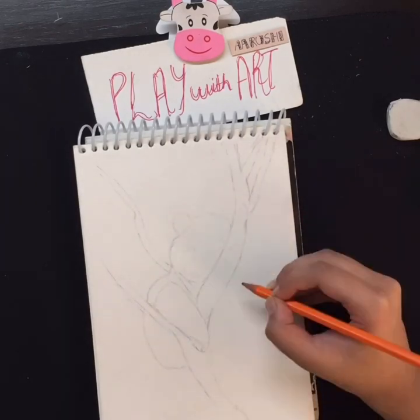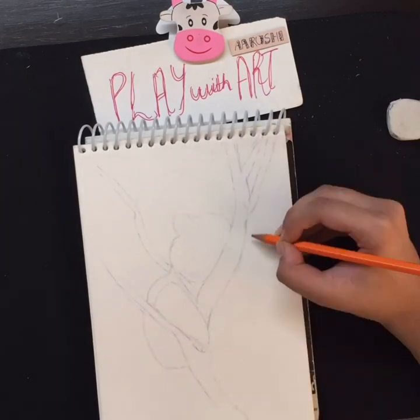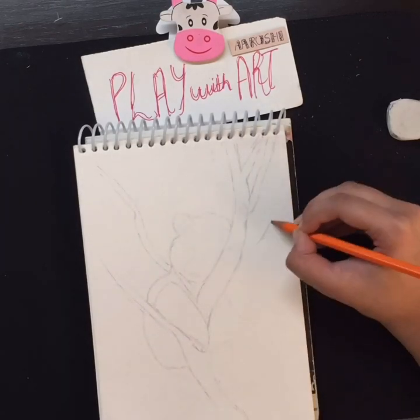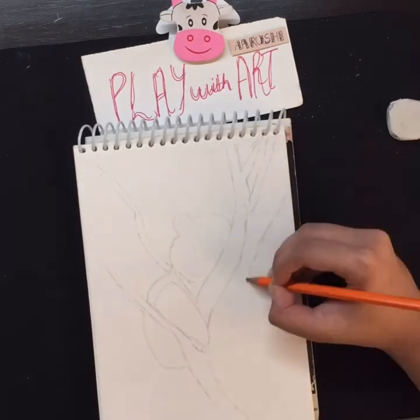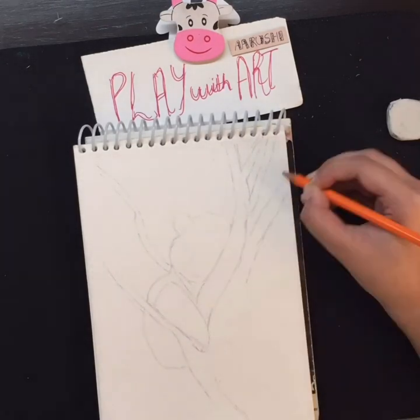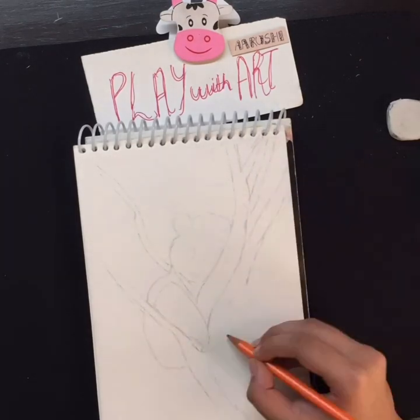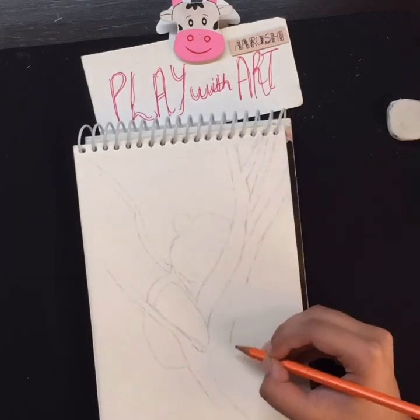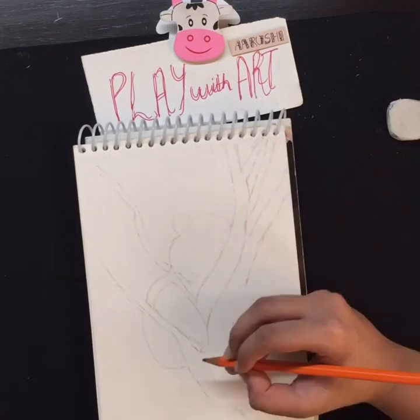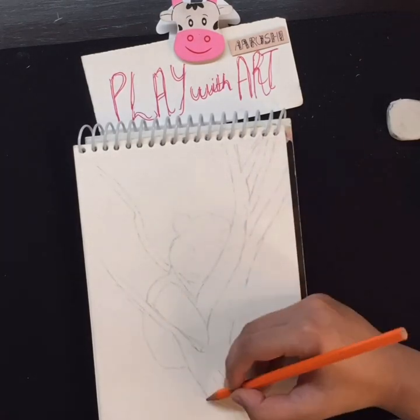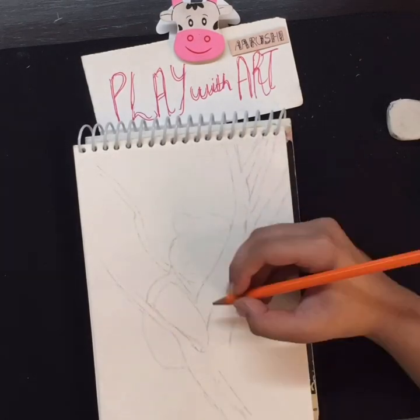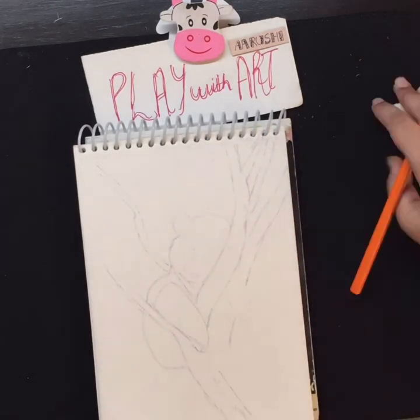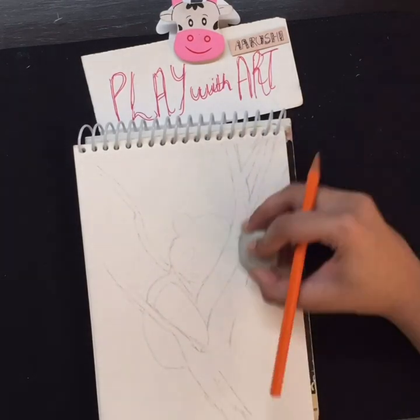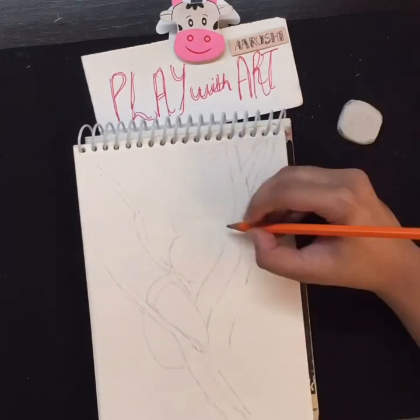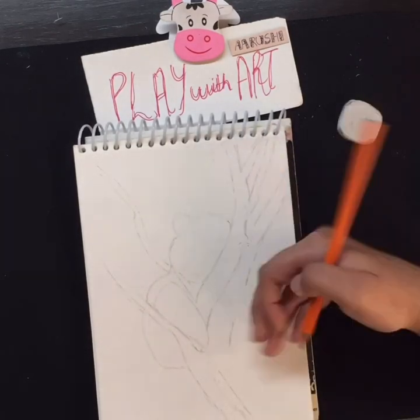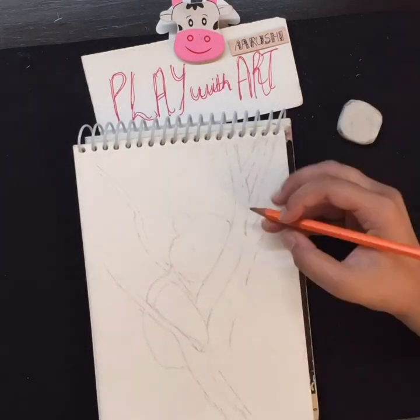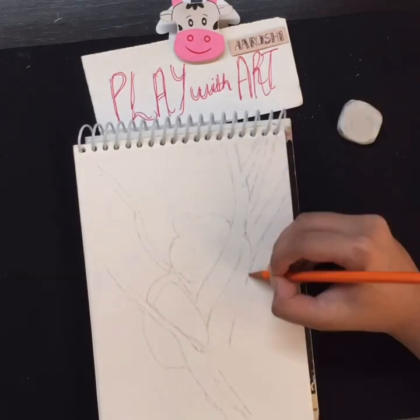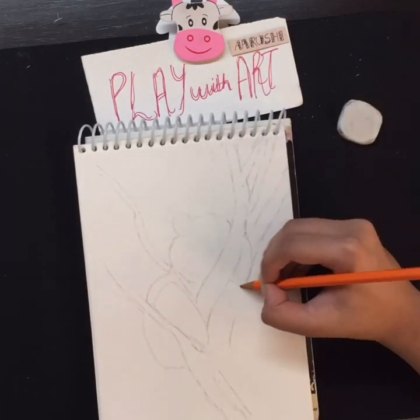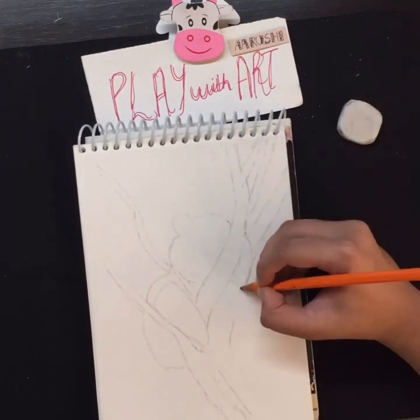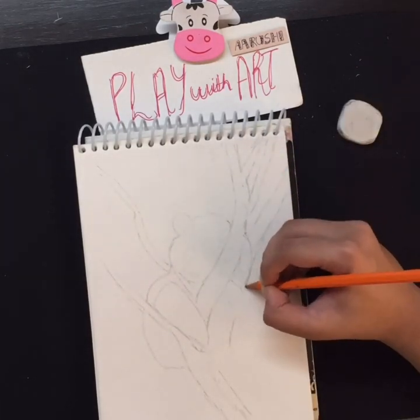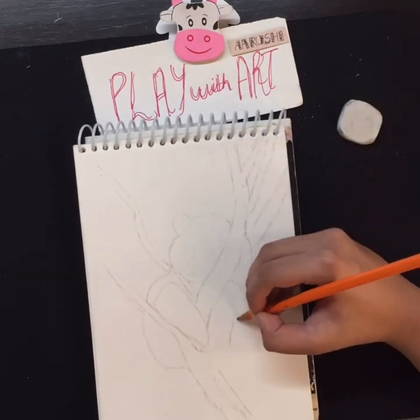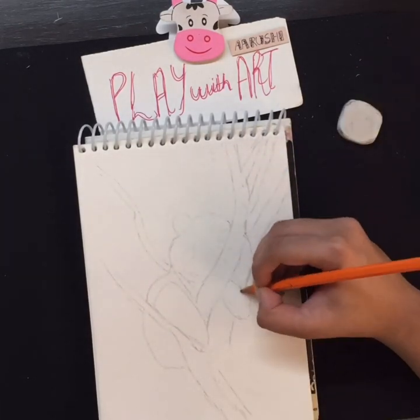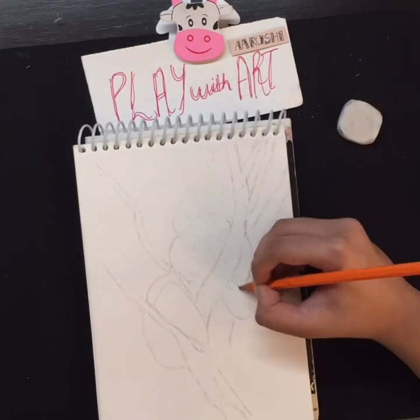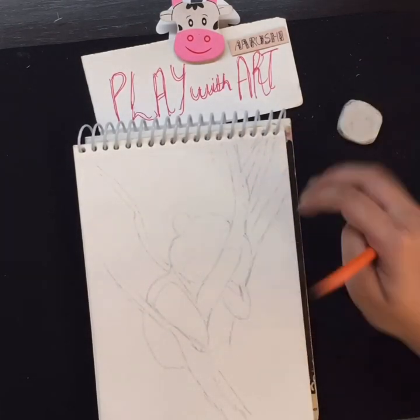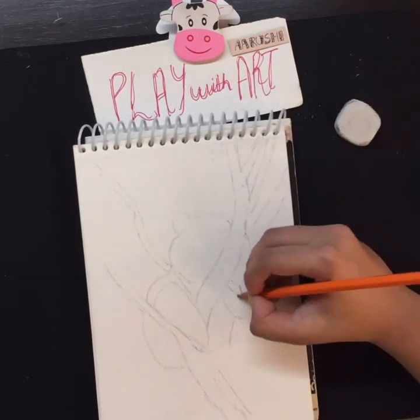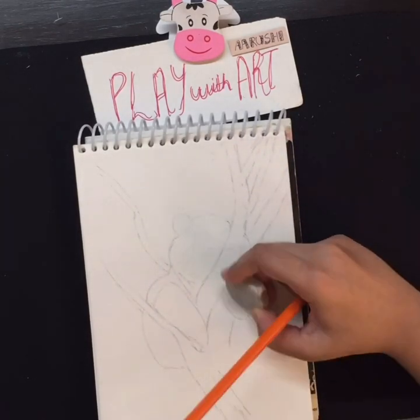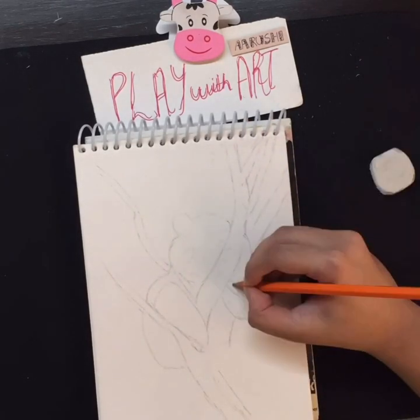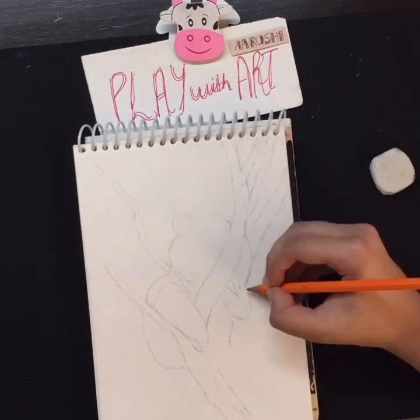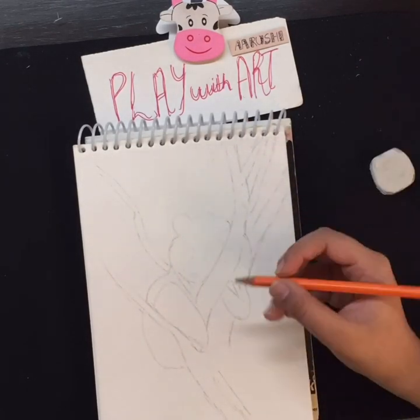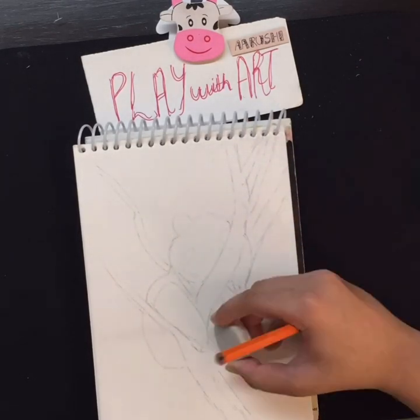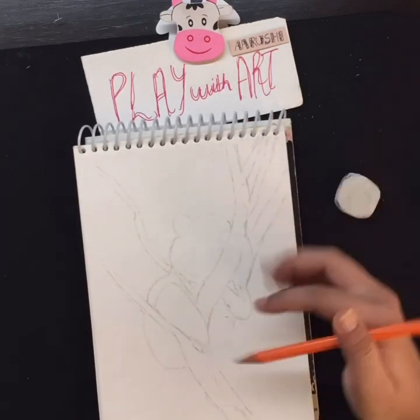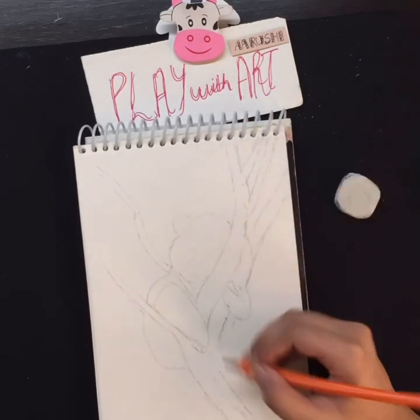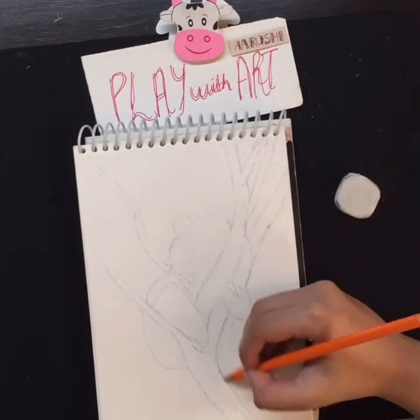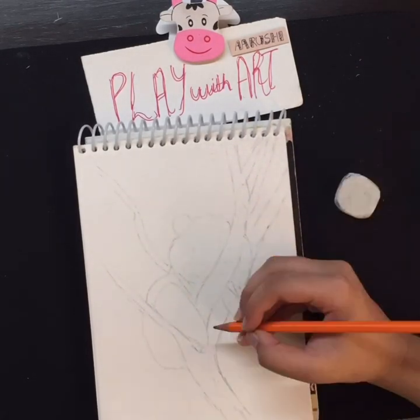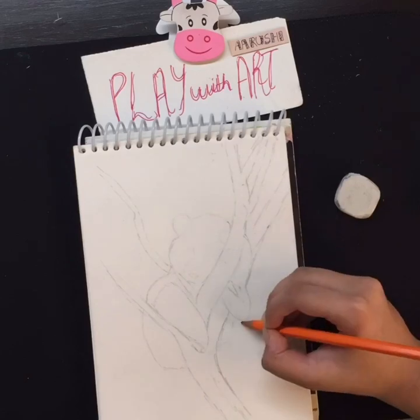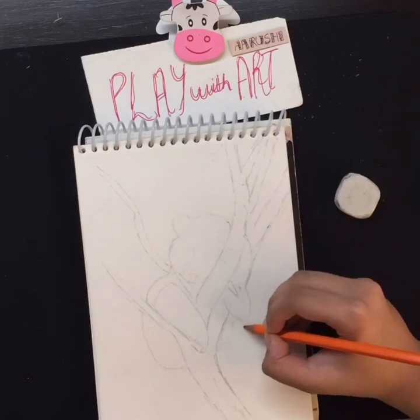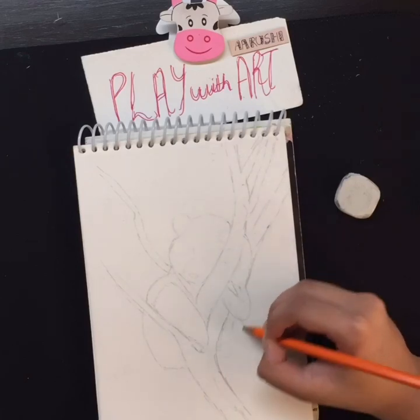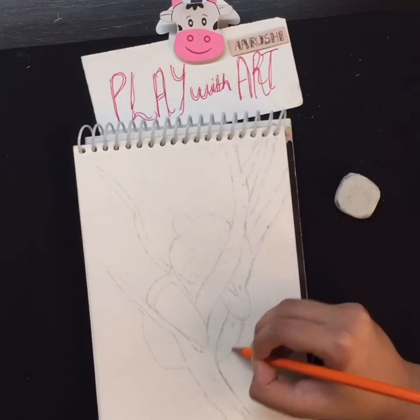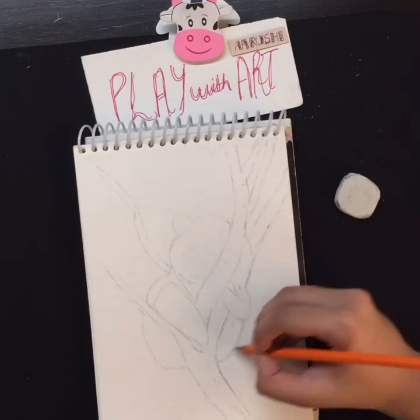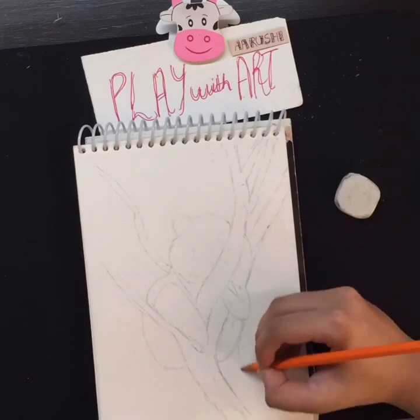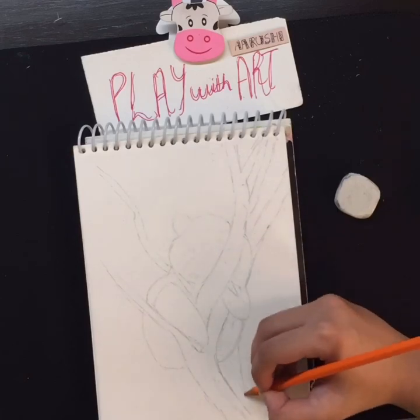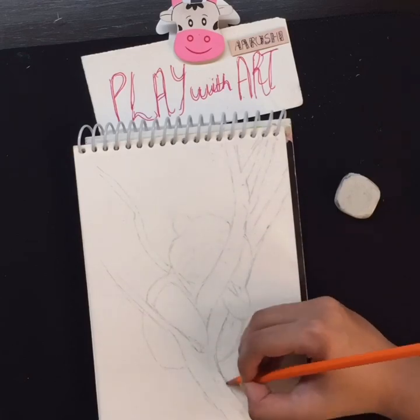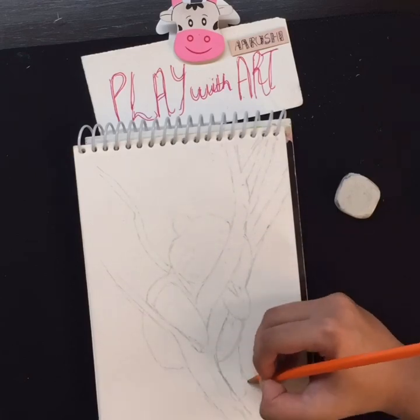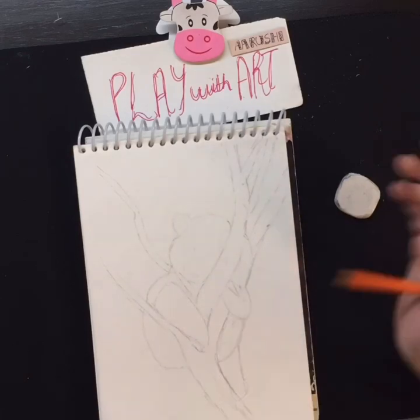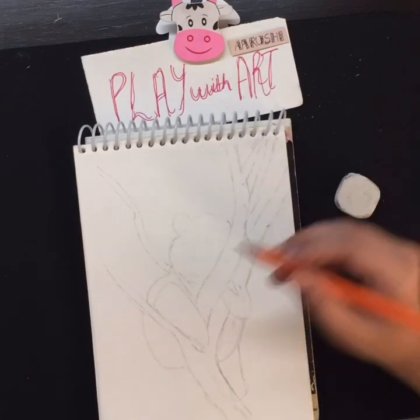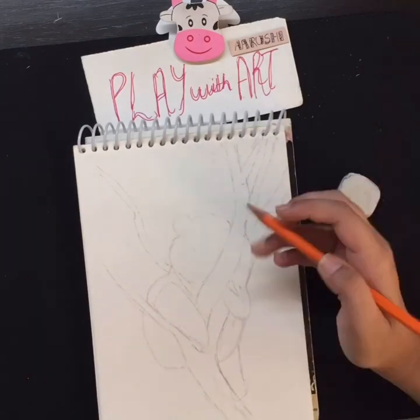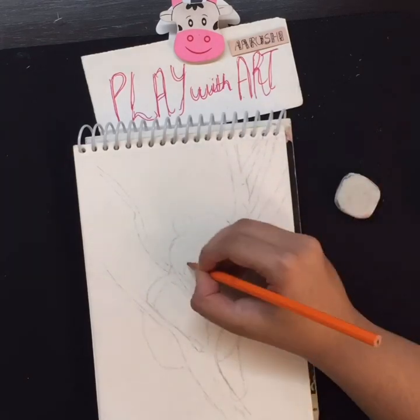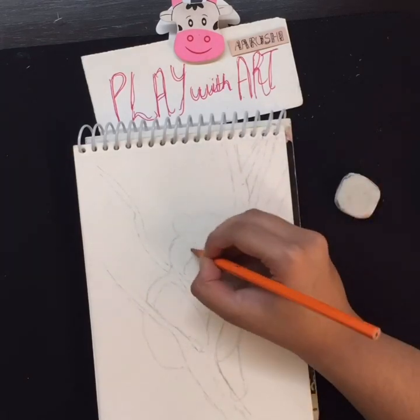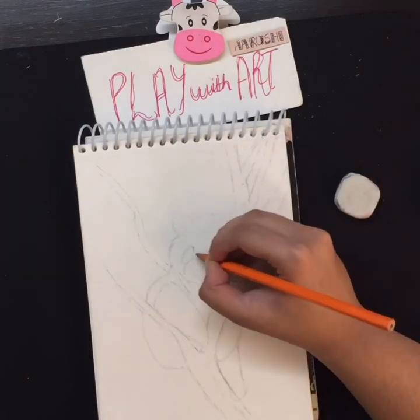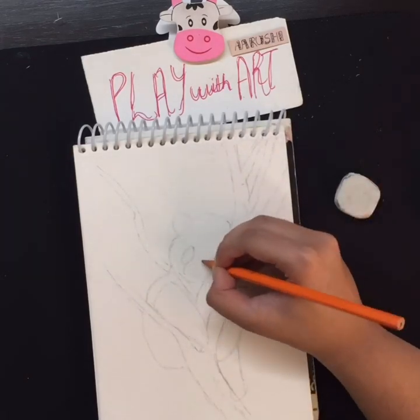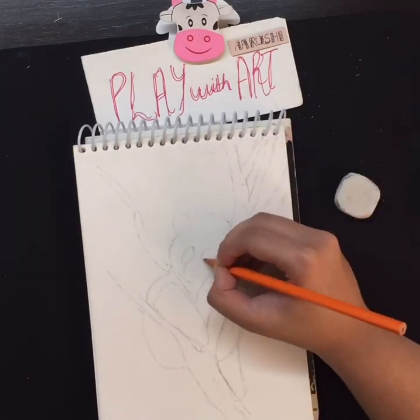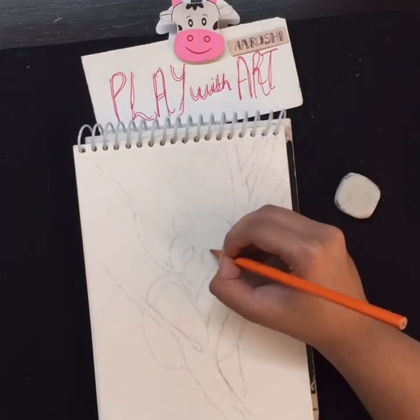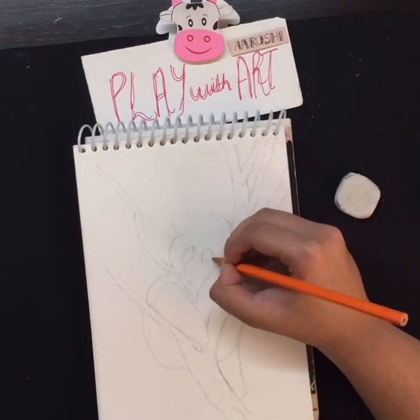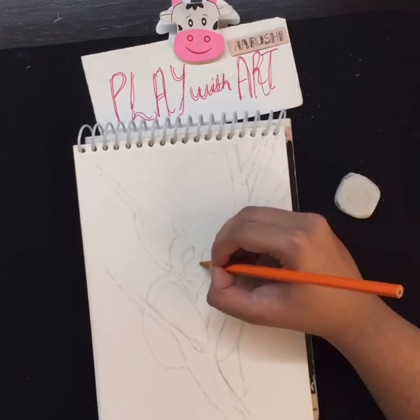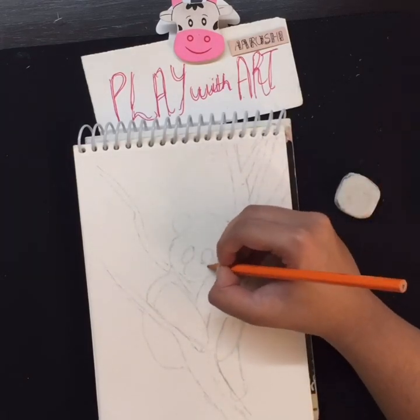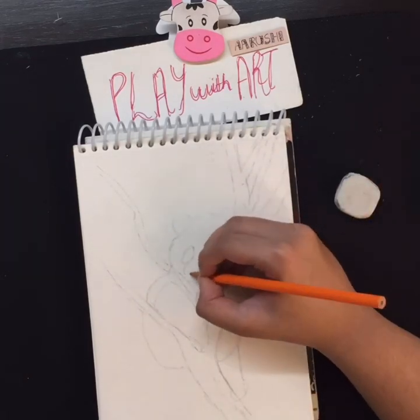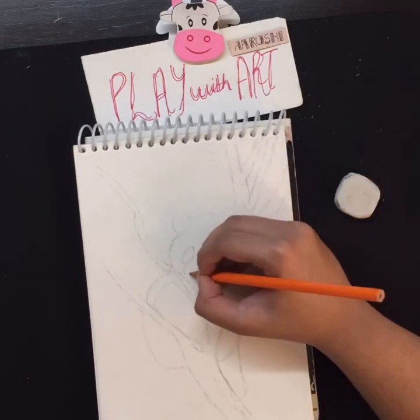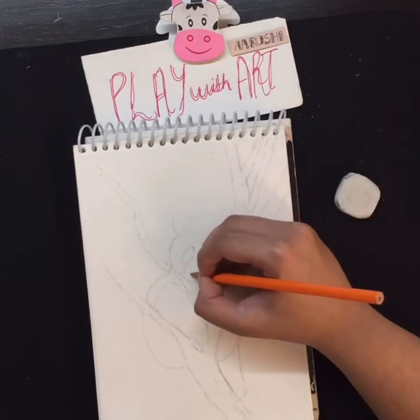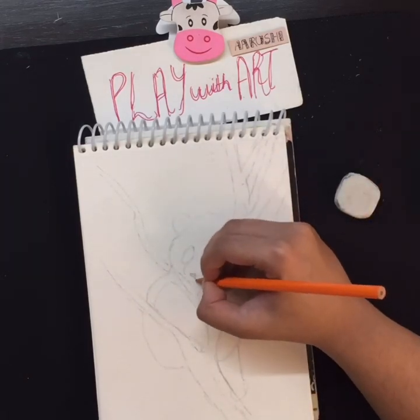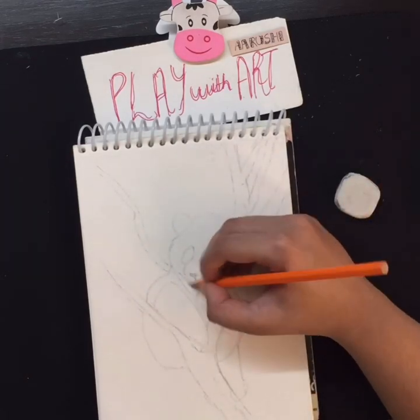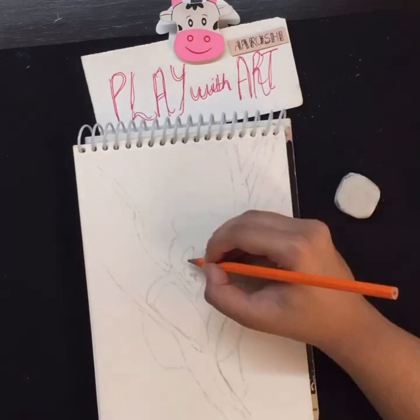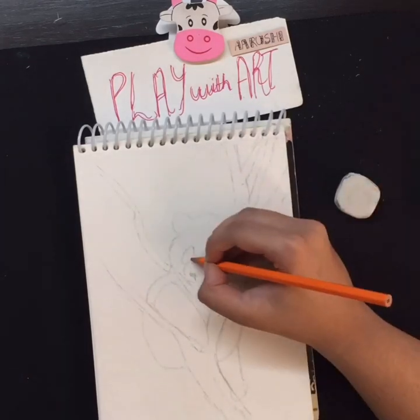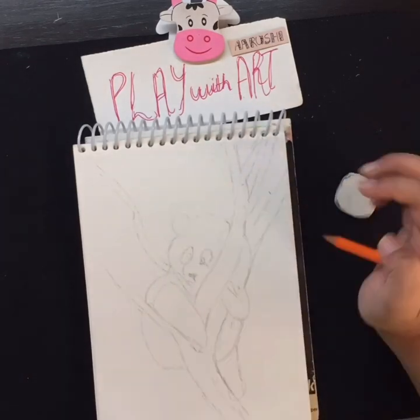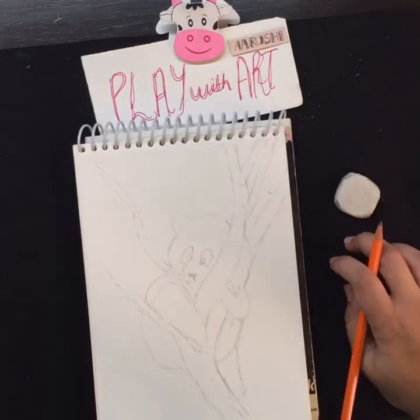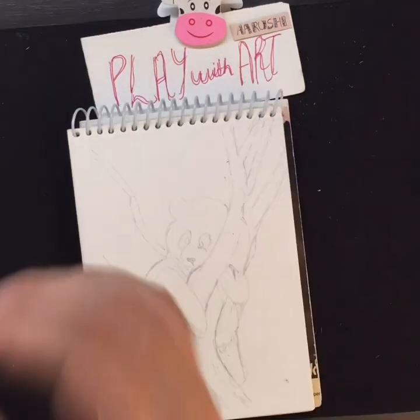Step 1. Draw a circle in the middle of the paper as a guide for the panda's head. It doesn't have to be perfect — it's just a guide.